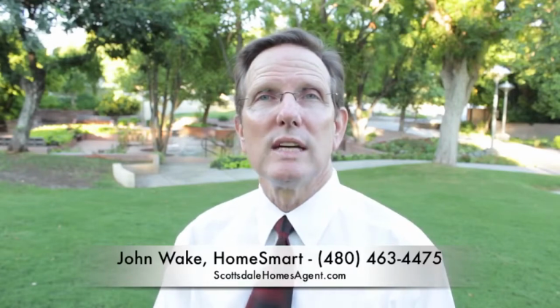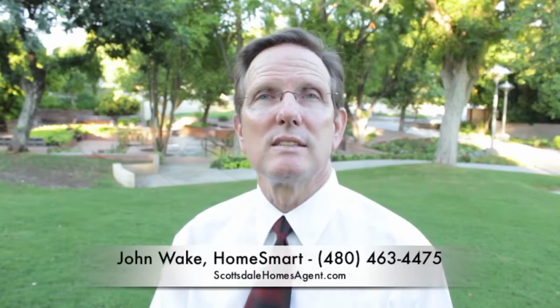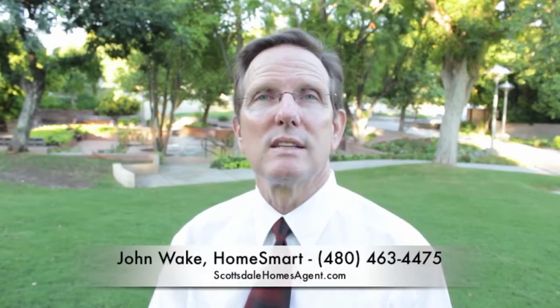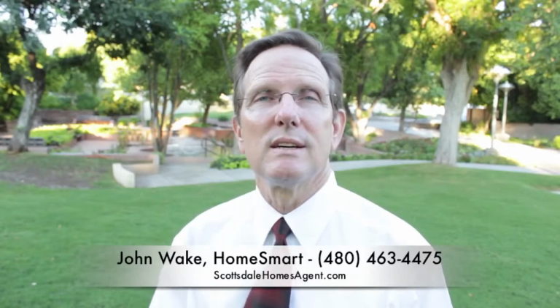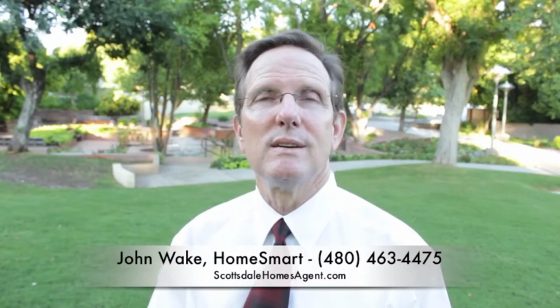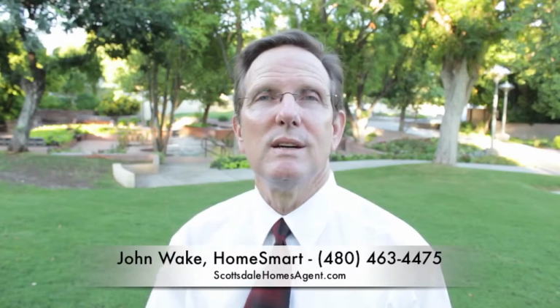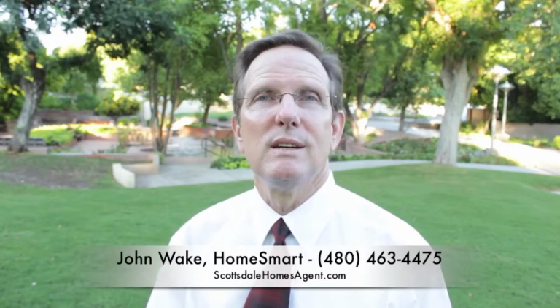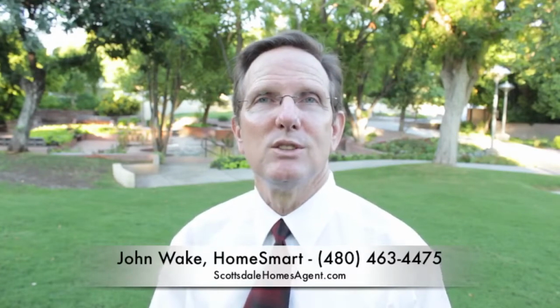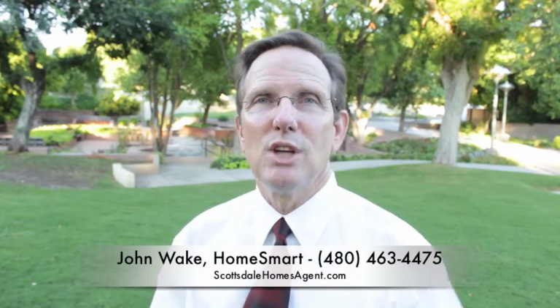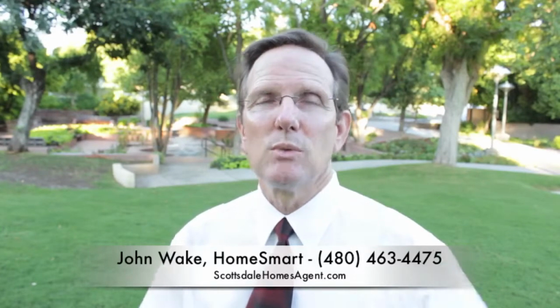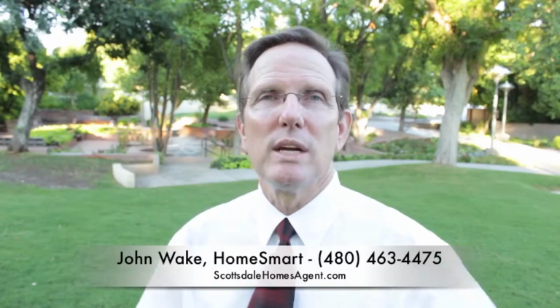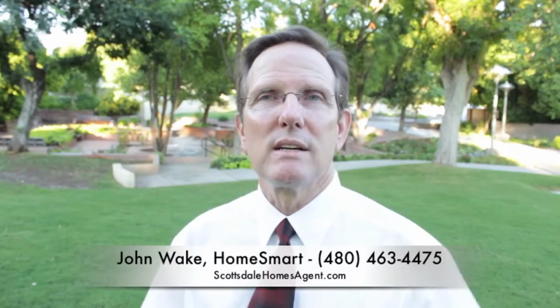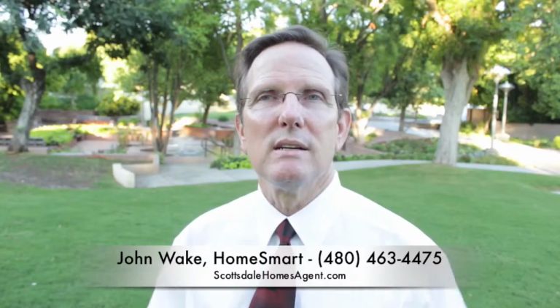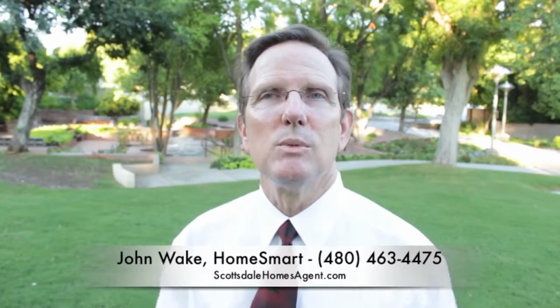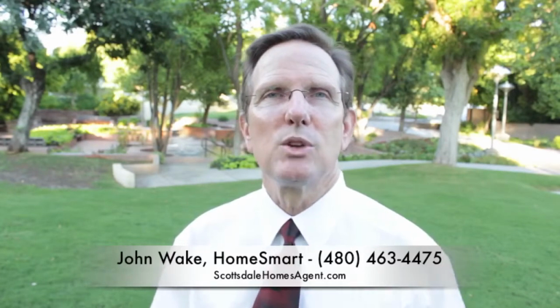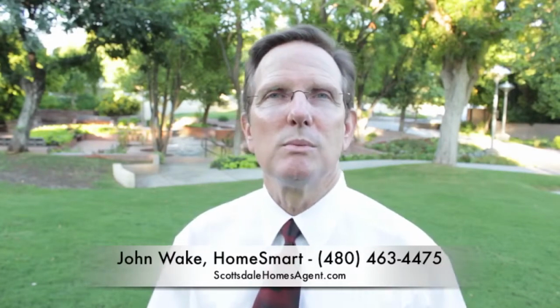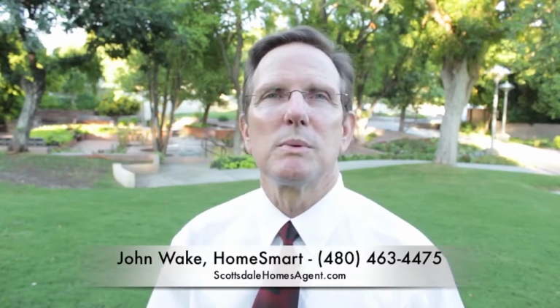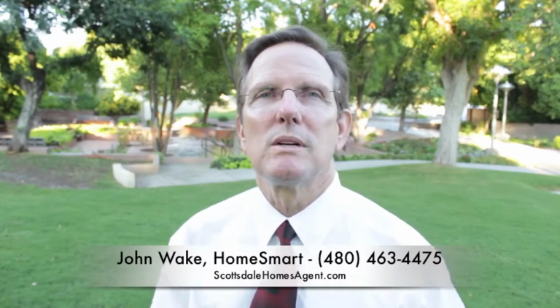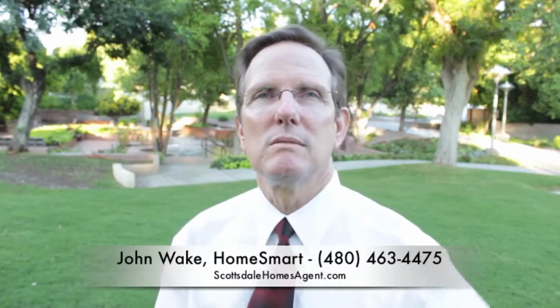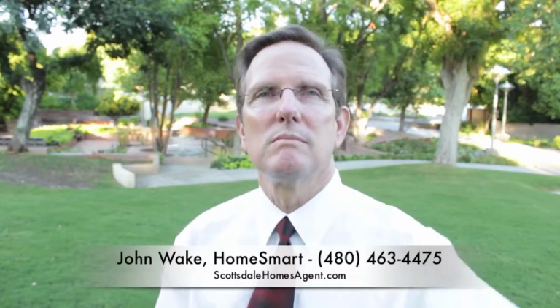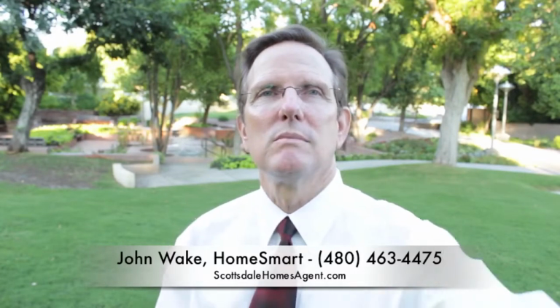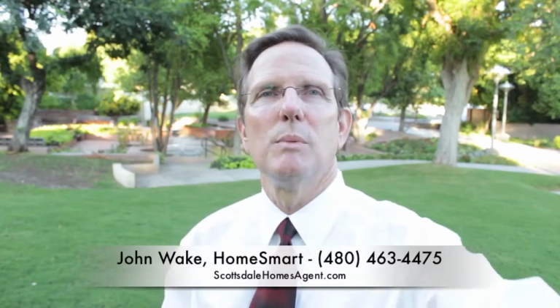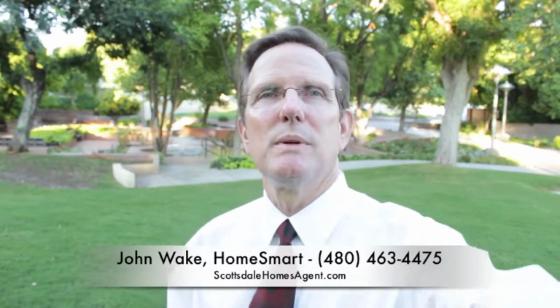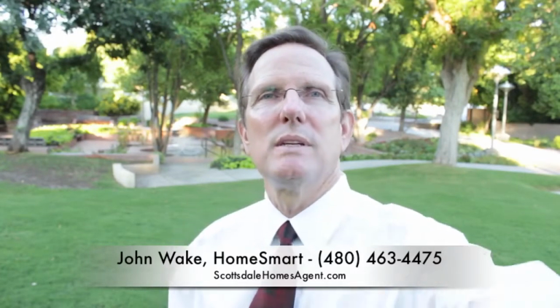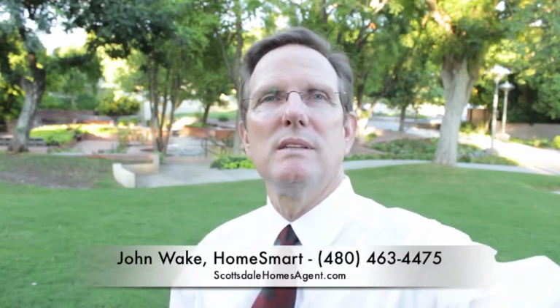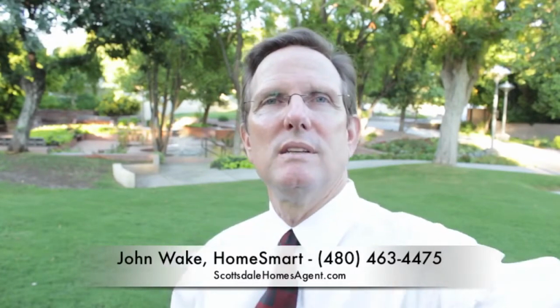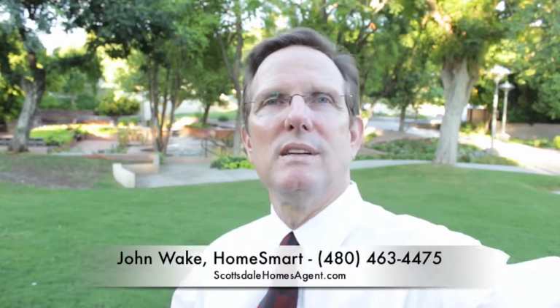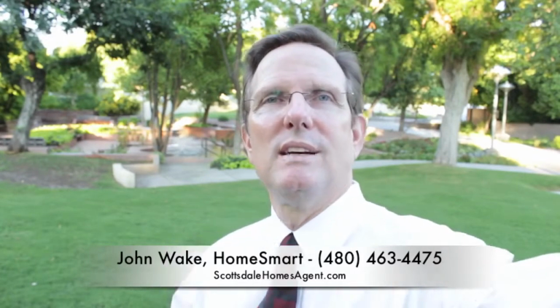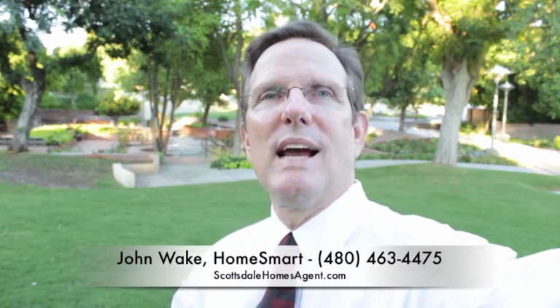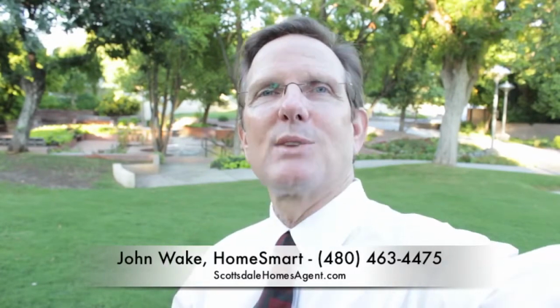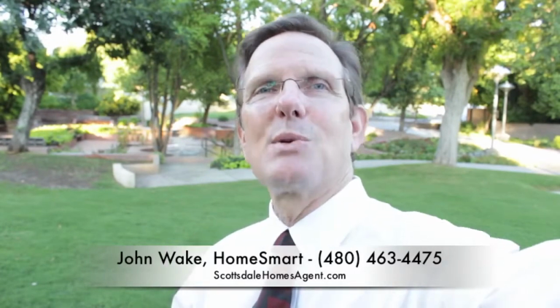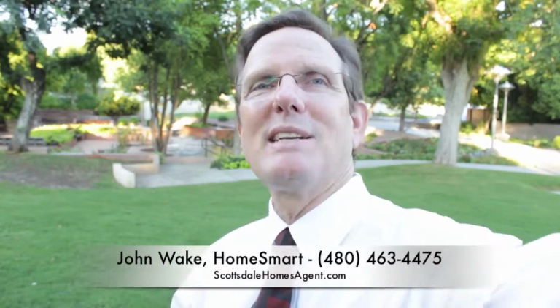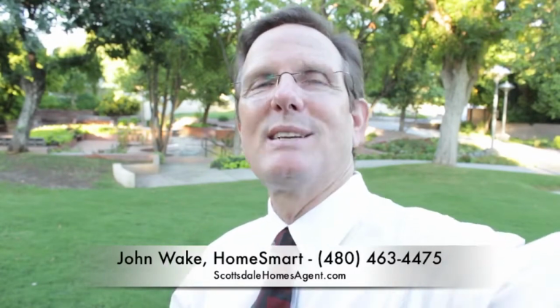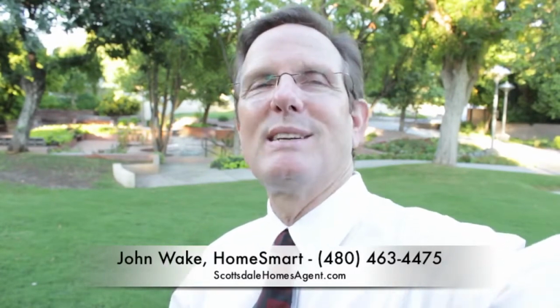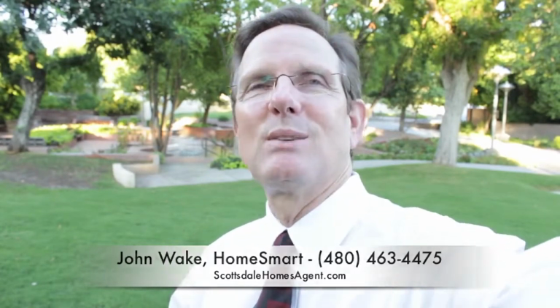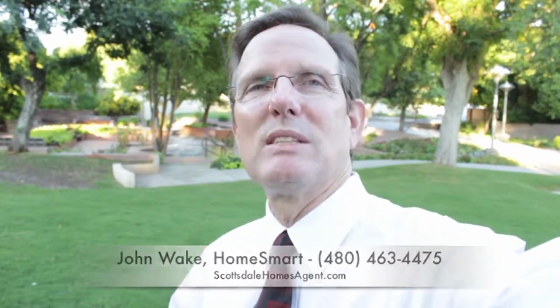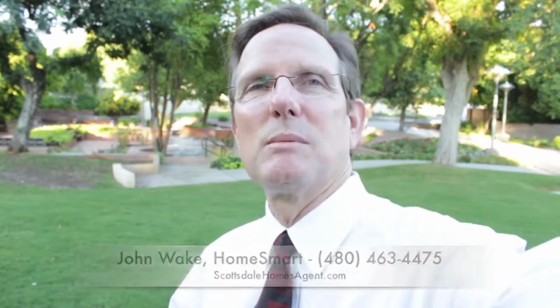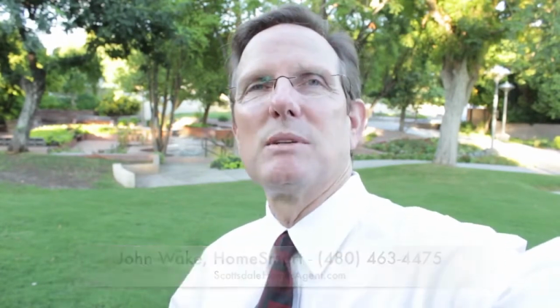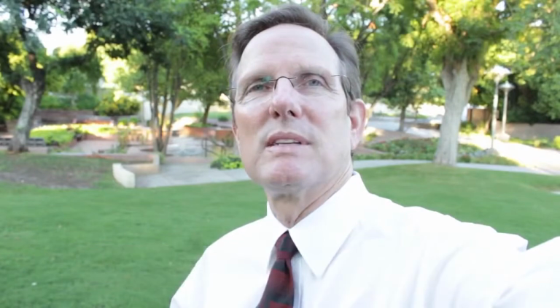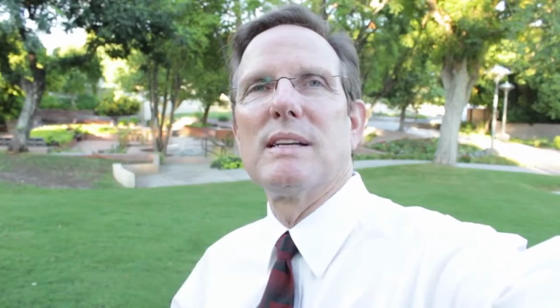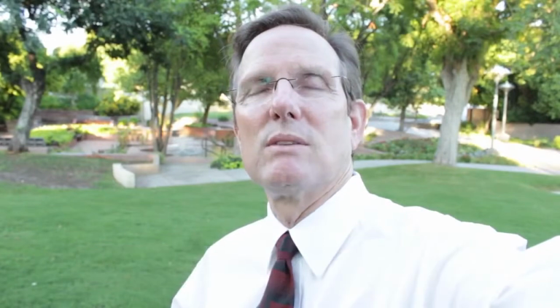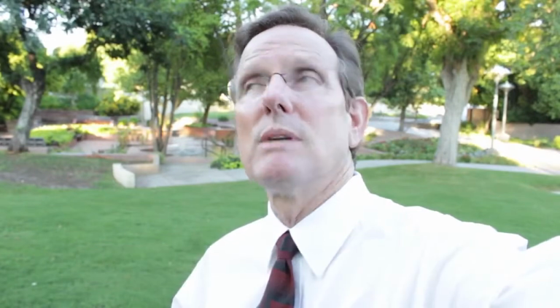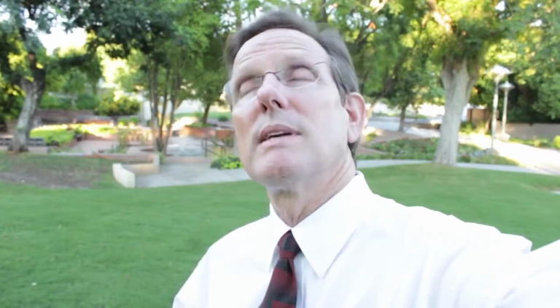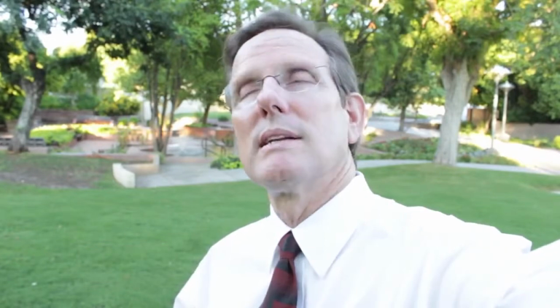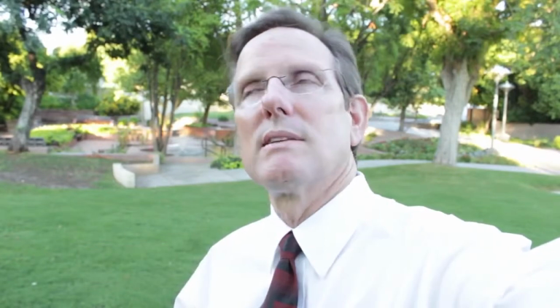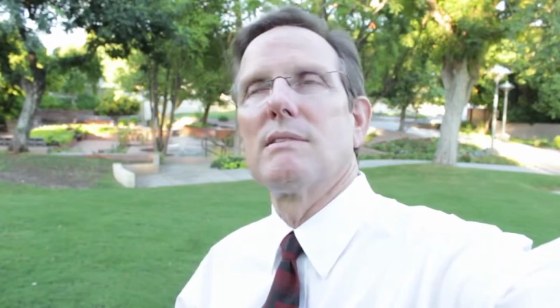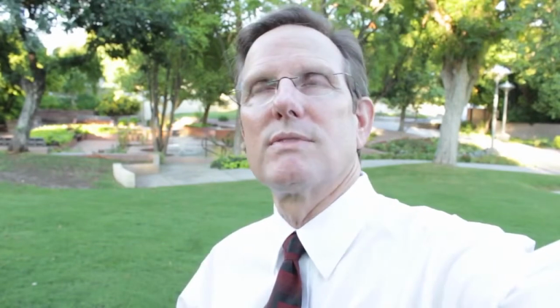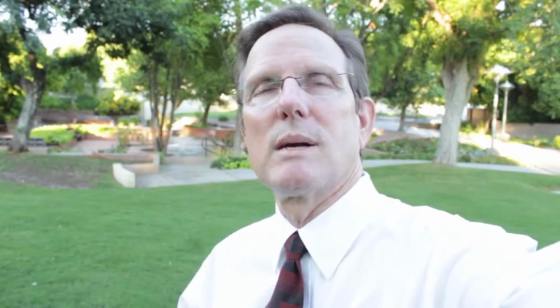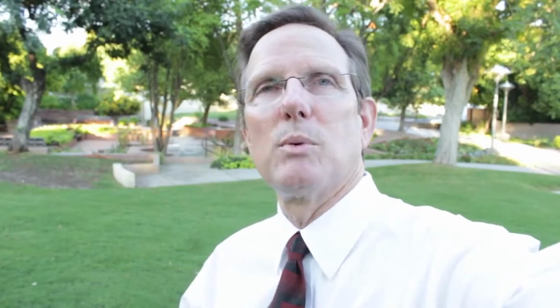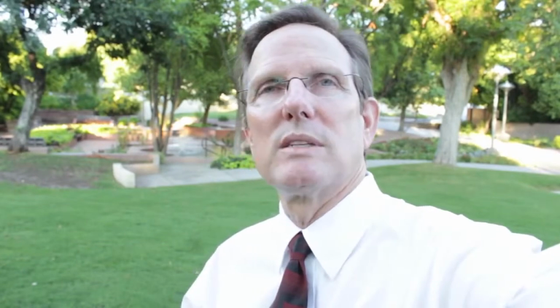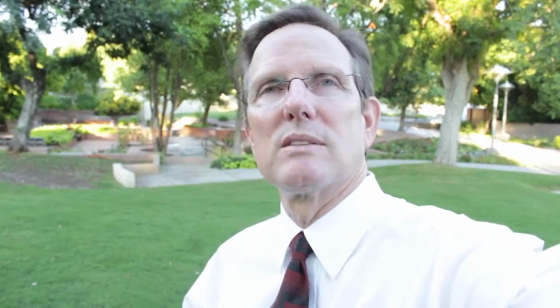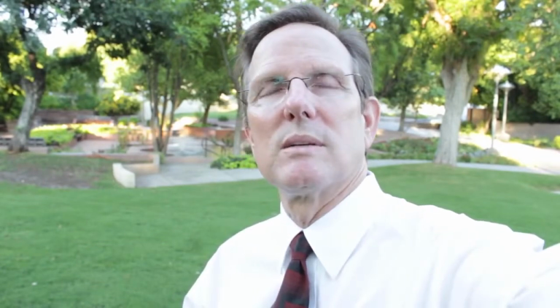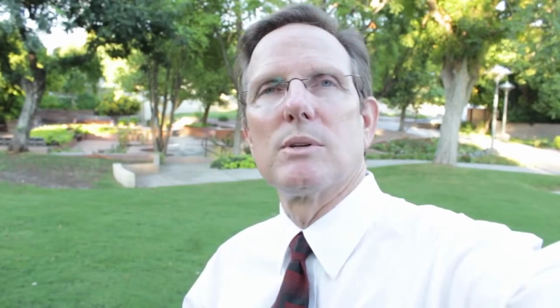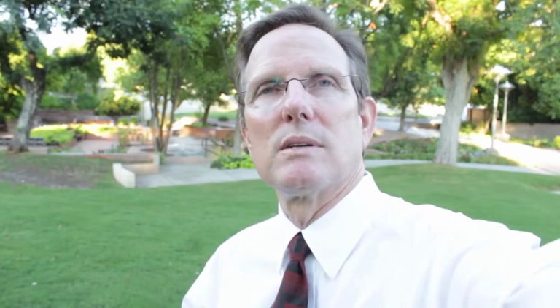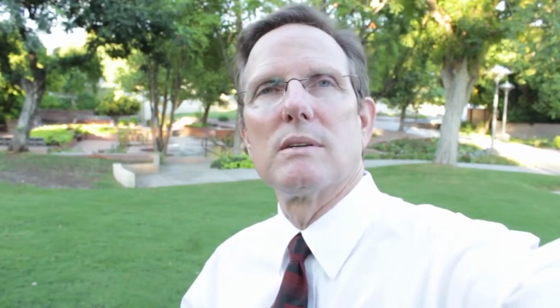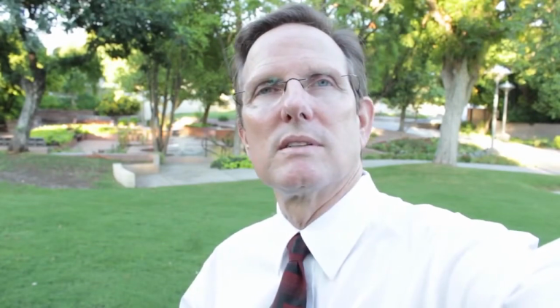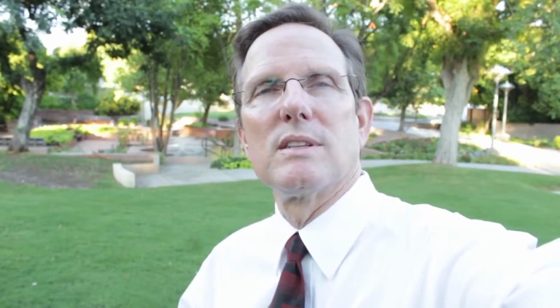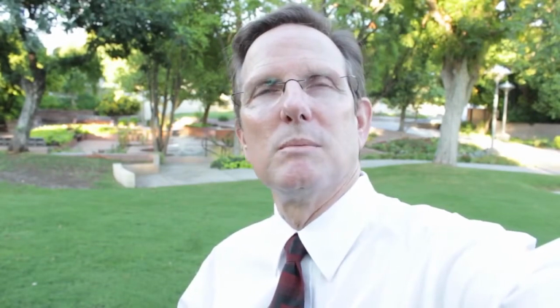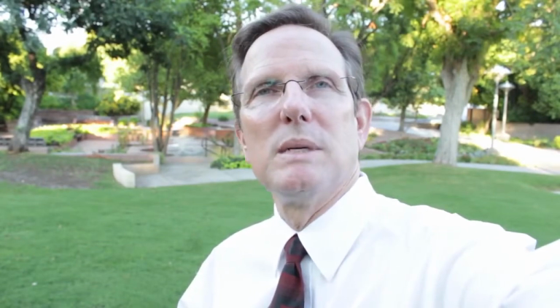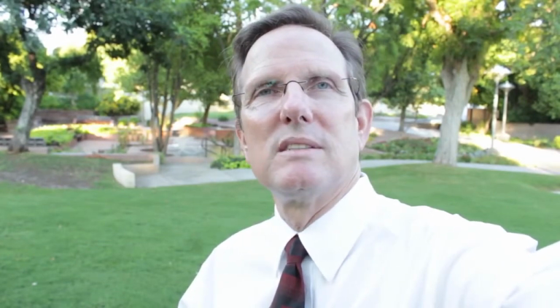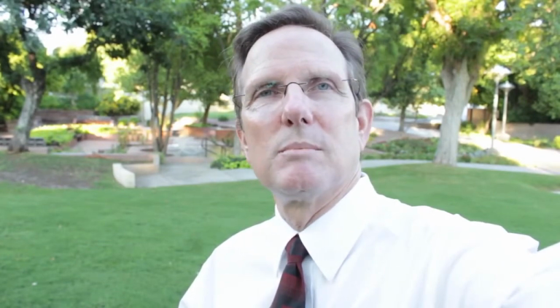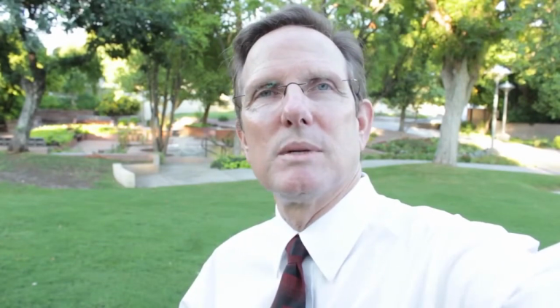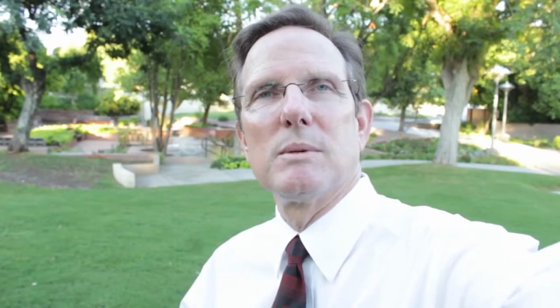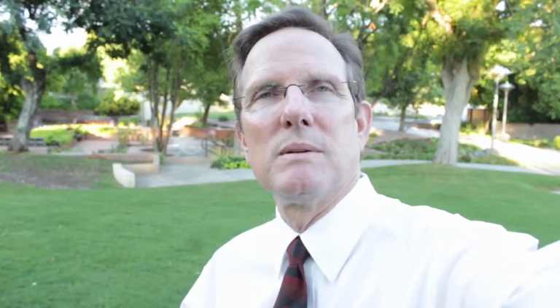So that's John Wake, I'm with HomeSmart. Hope you had a great summer — well, we've still got another couple of weeks of summer here, still mid-September. Take care.